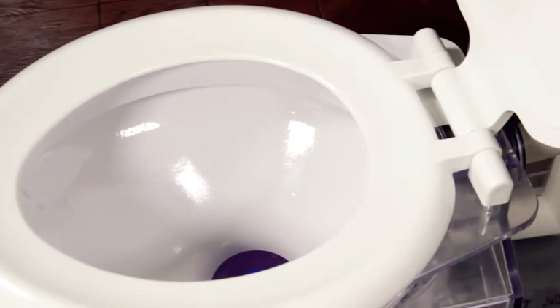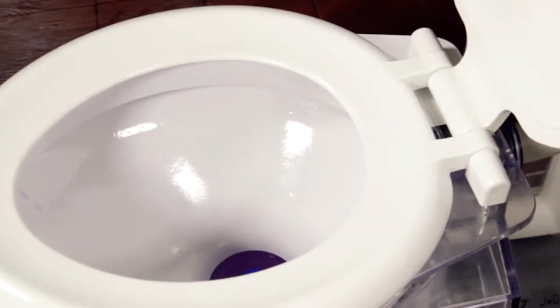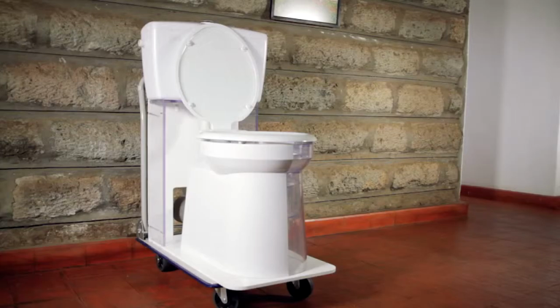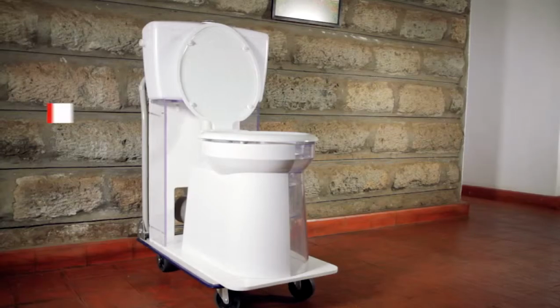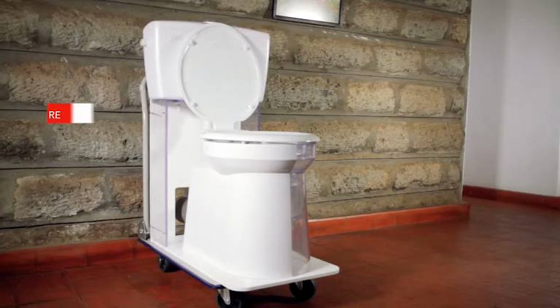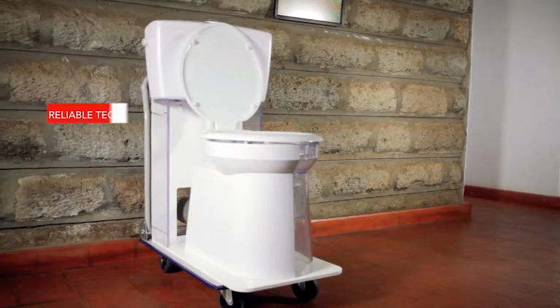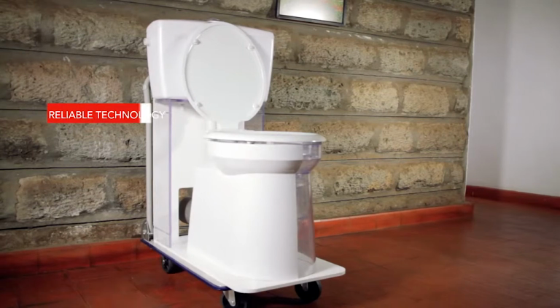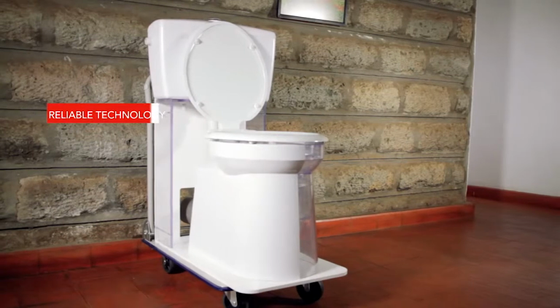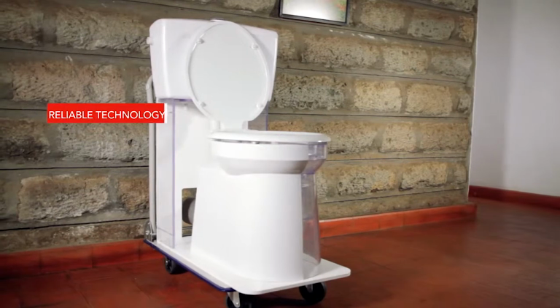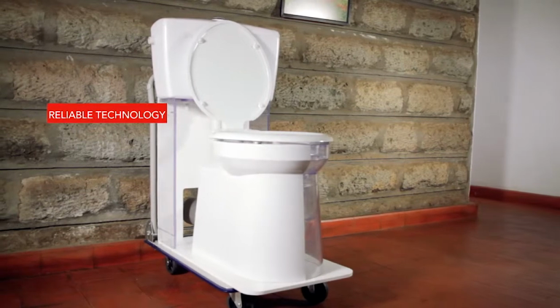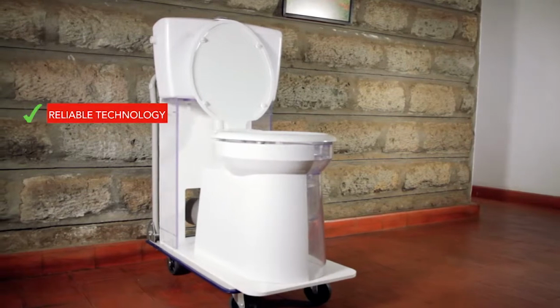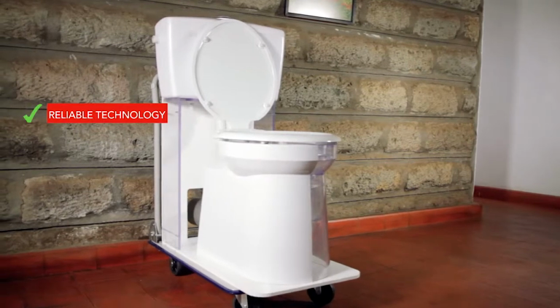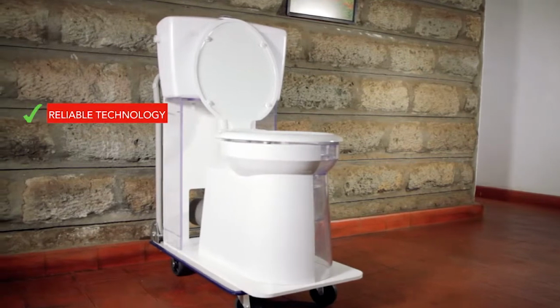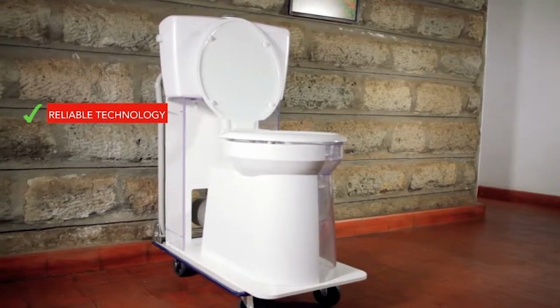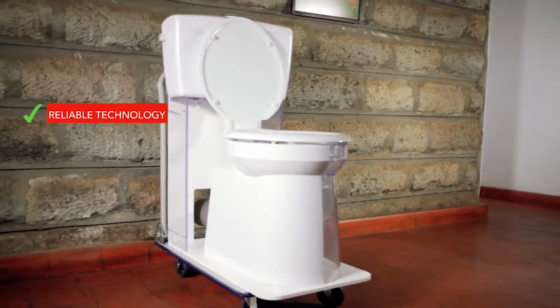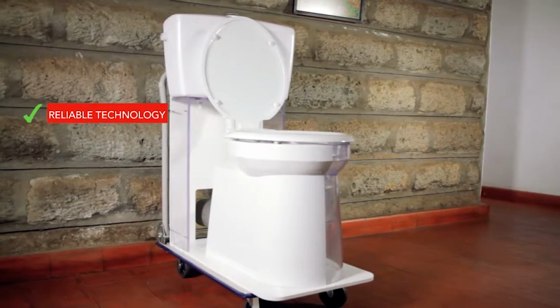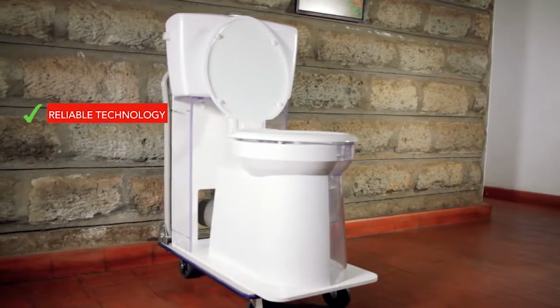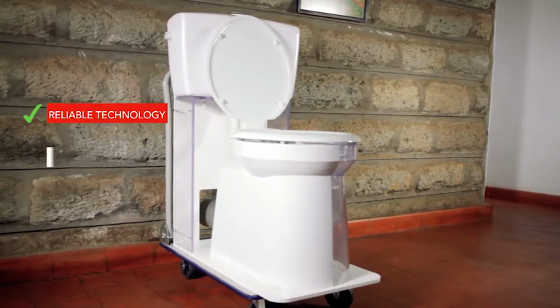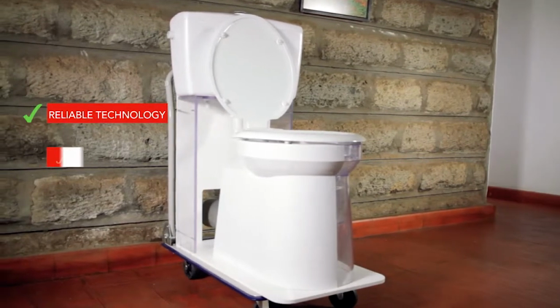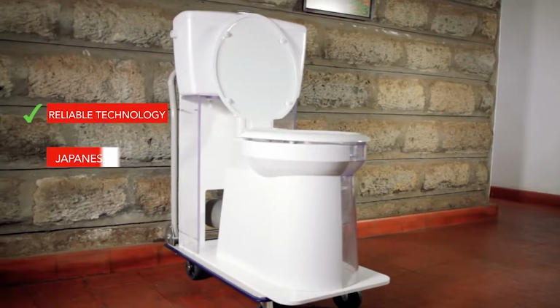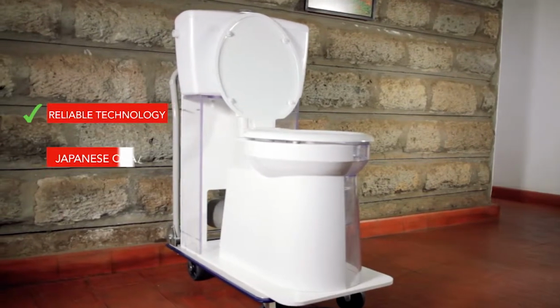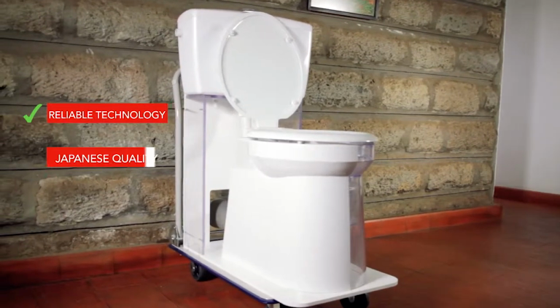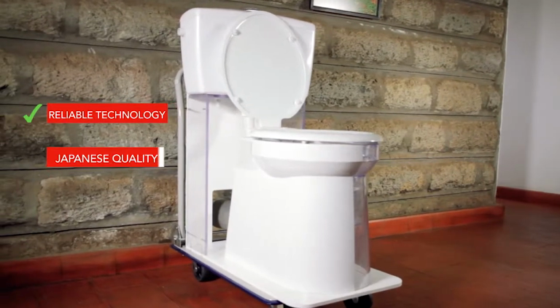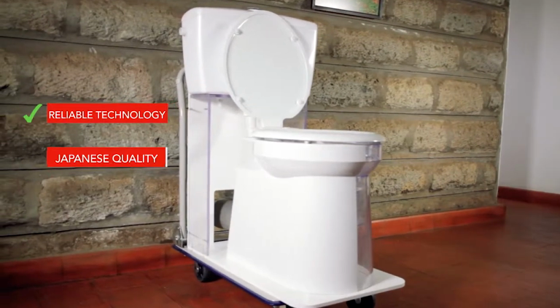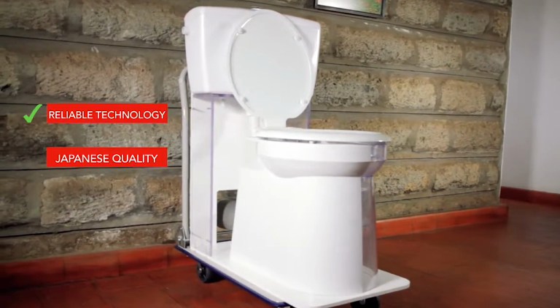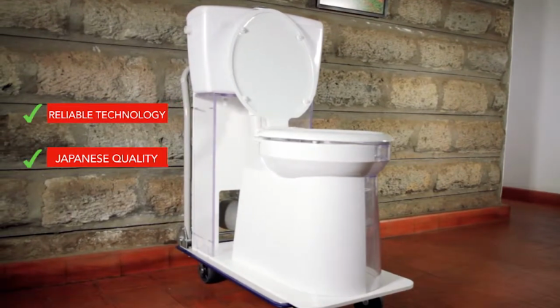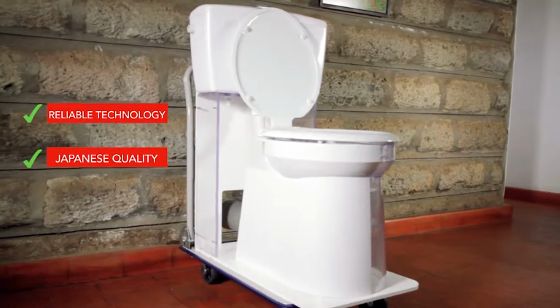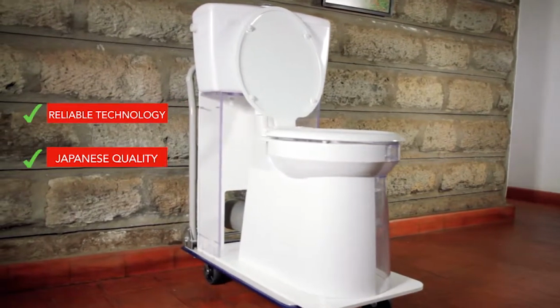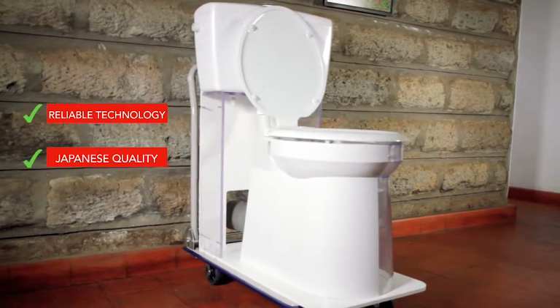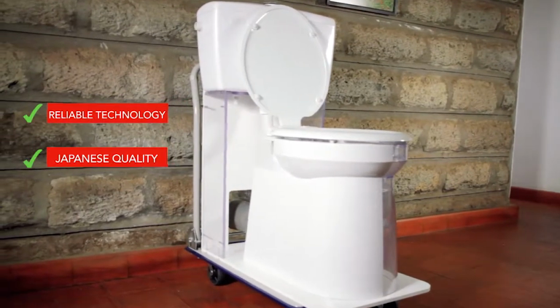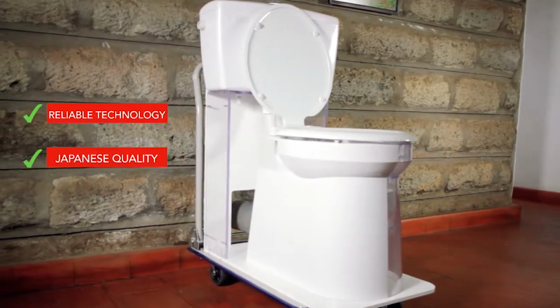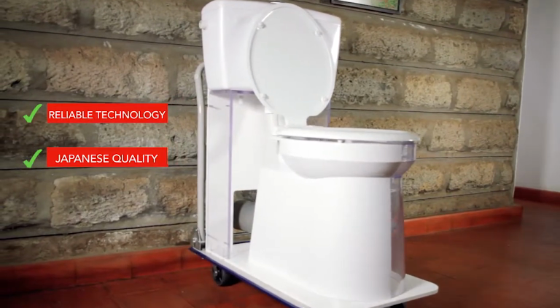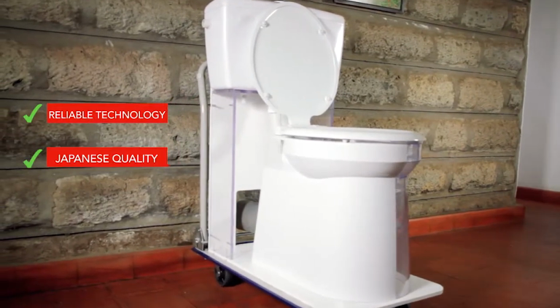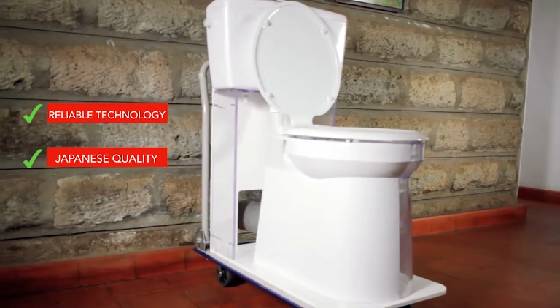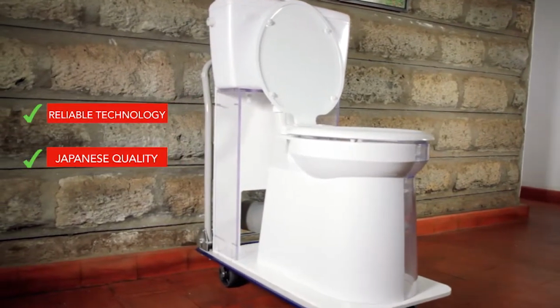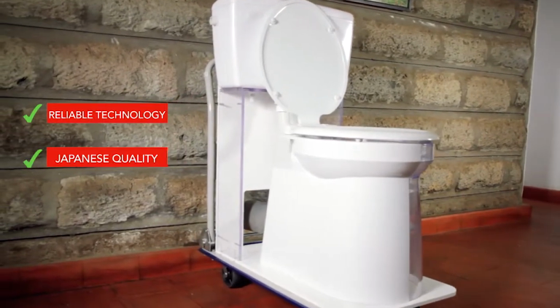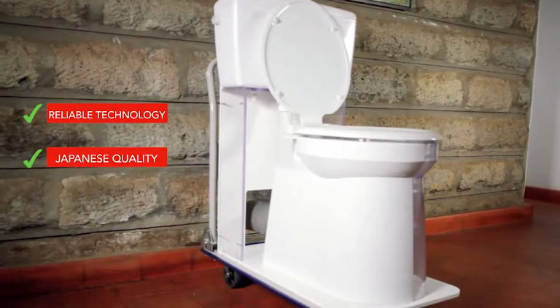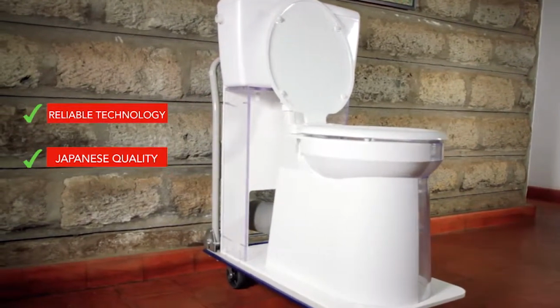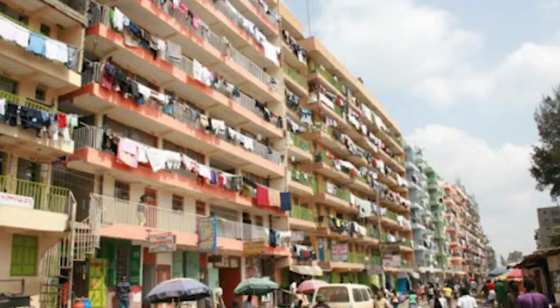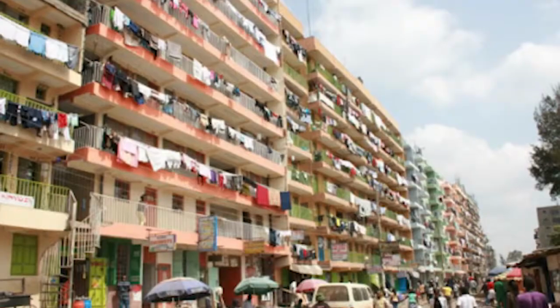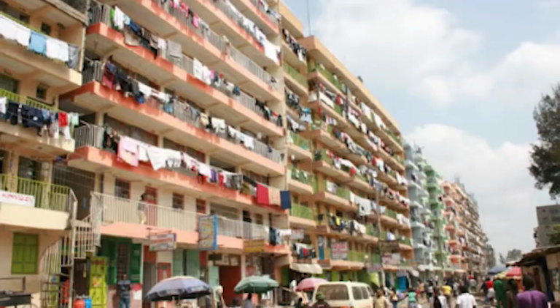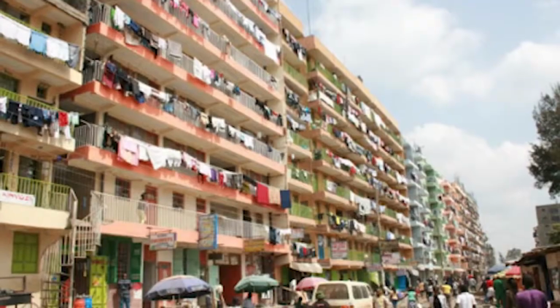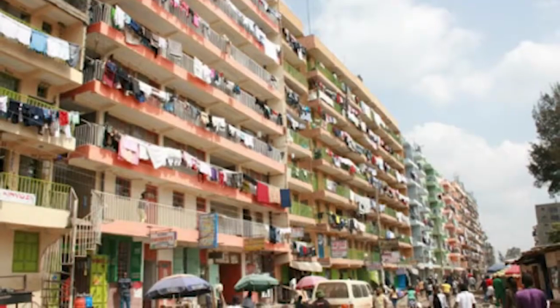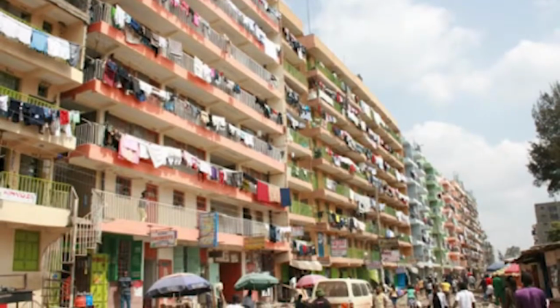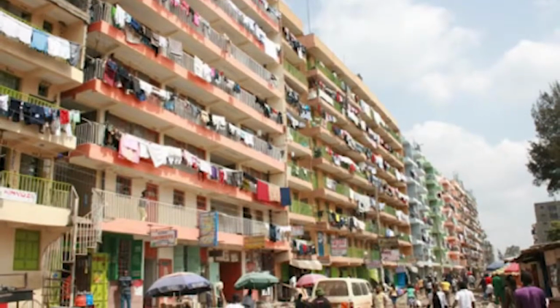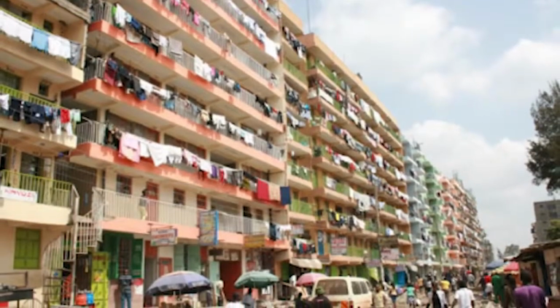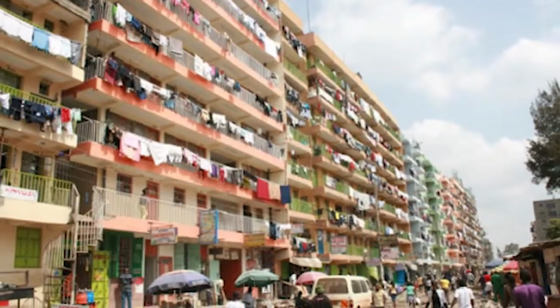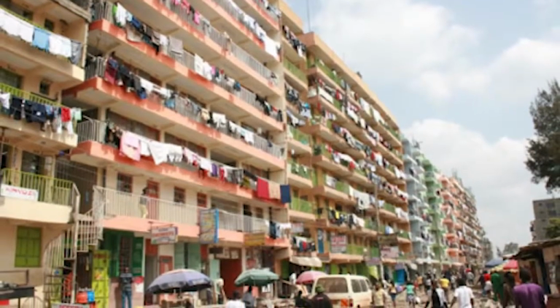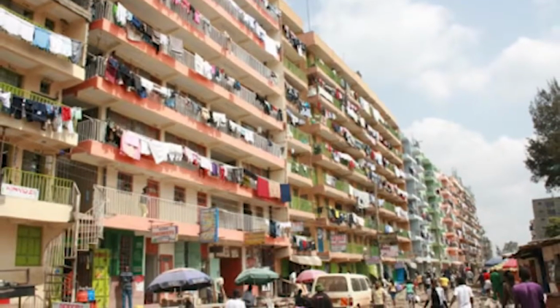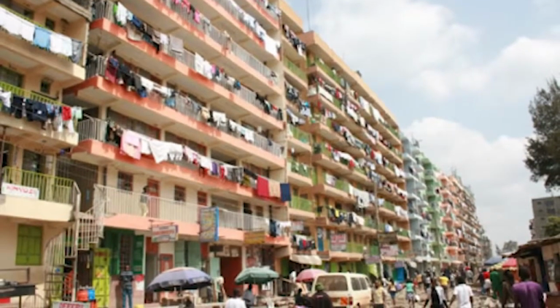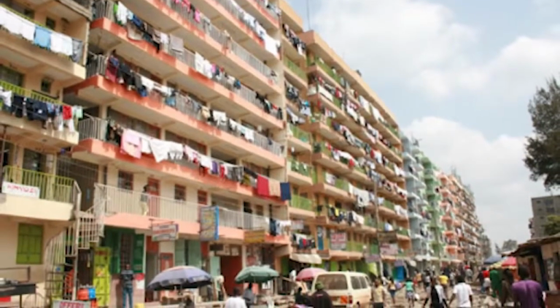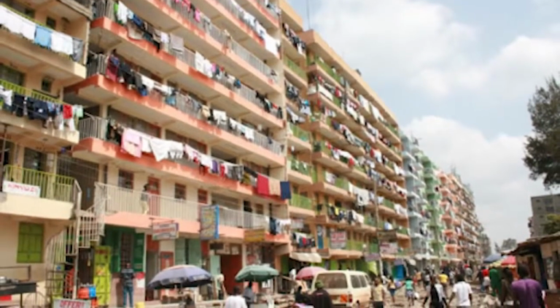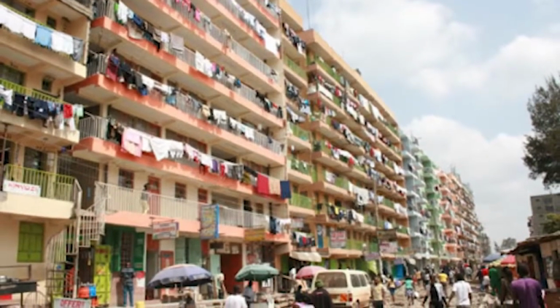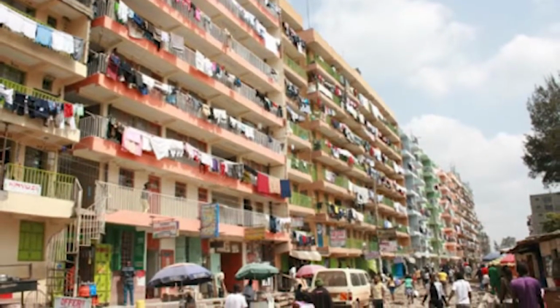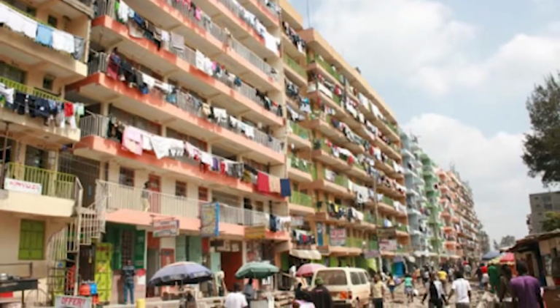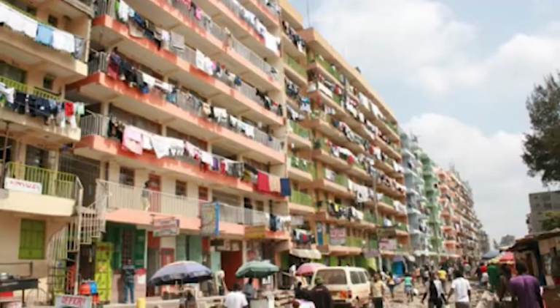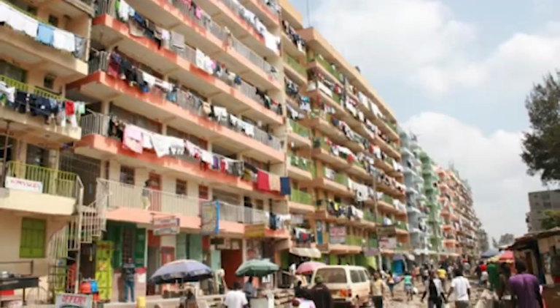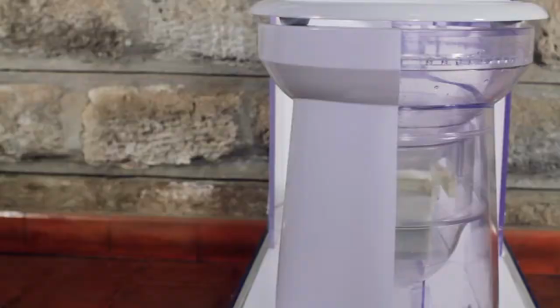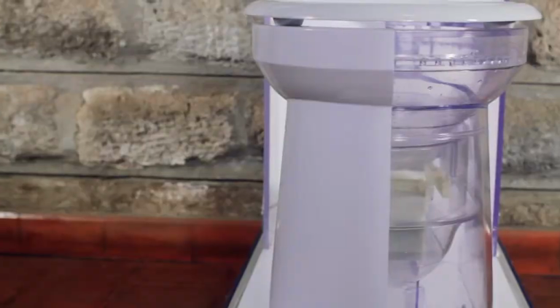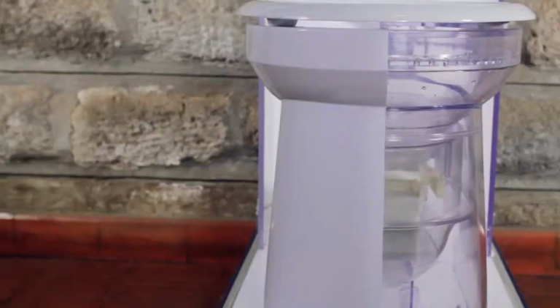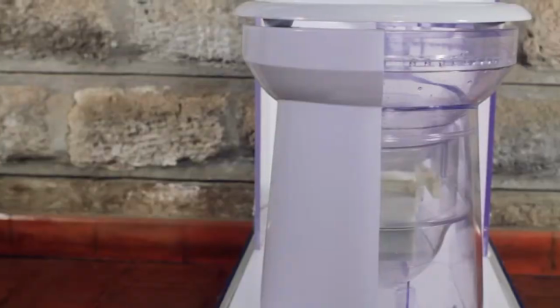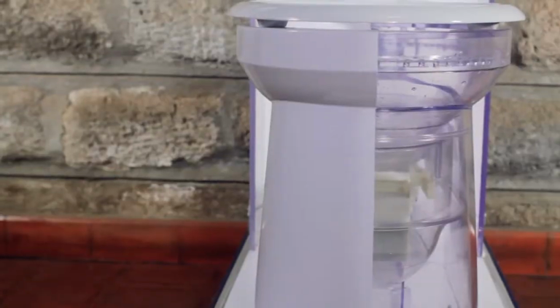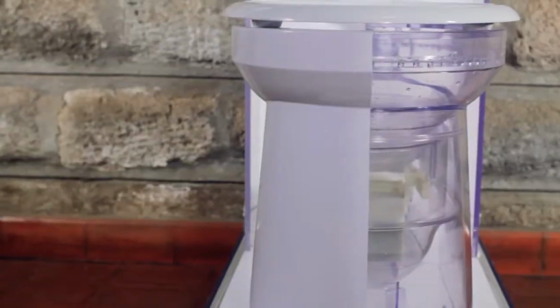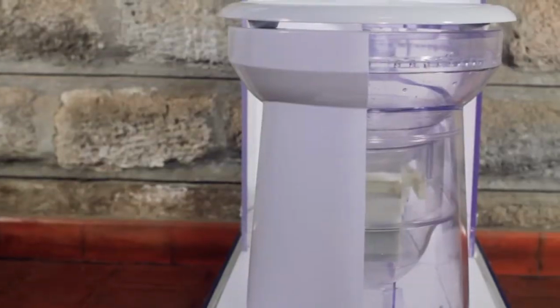With reliable technology and Japanese quality, this is of great benefit to urban area inhabitants of Kenya.